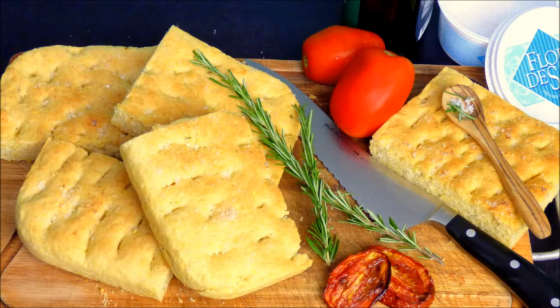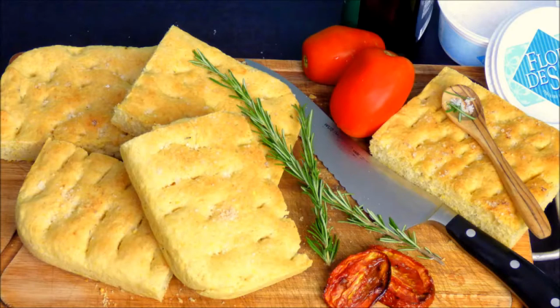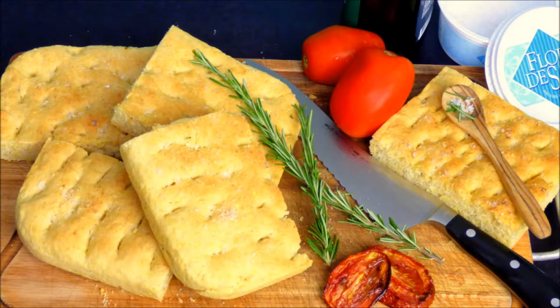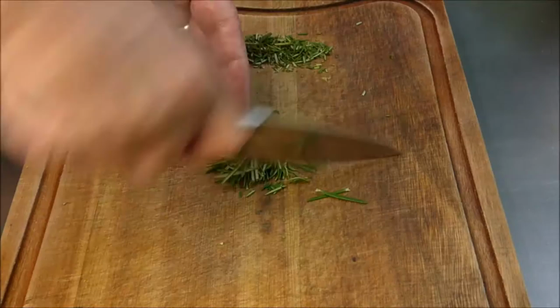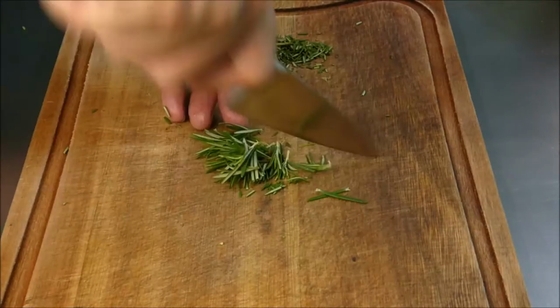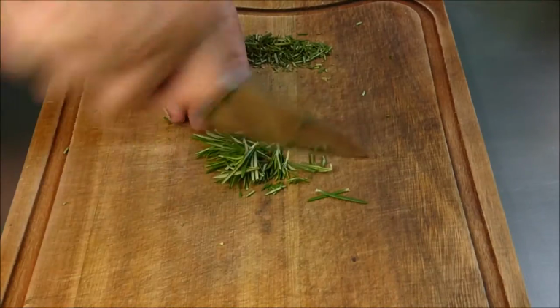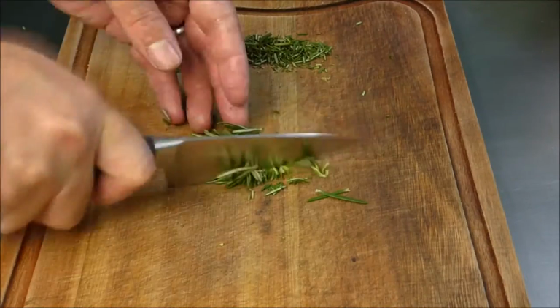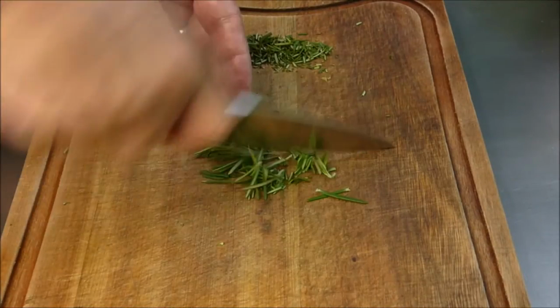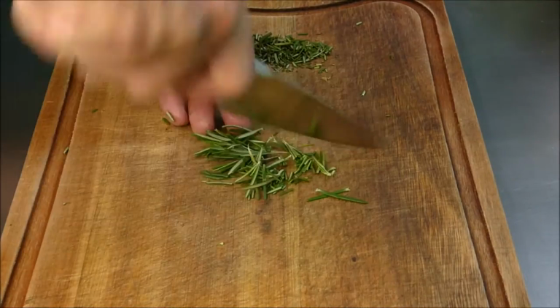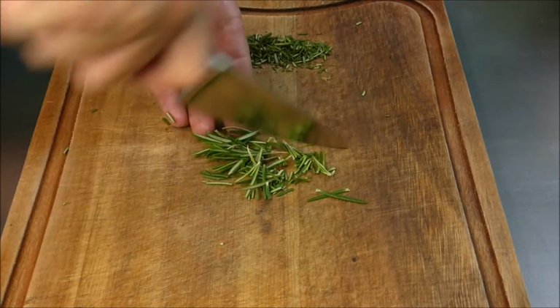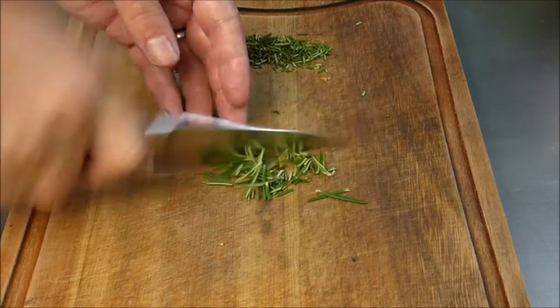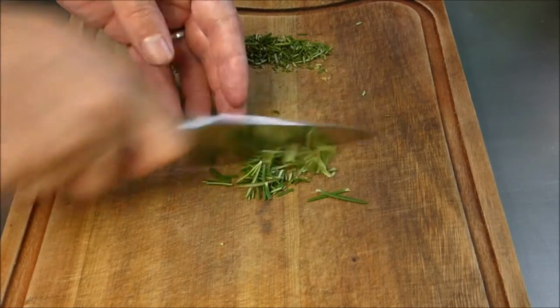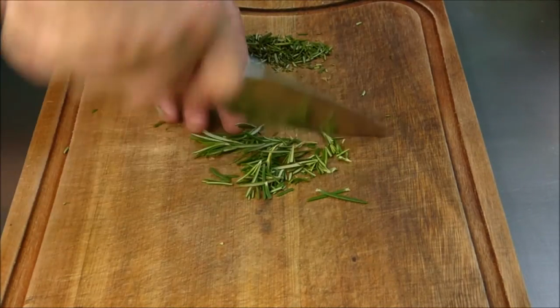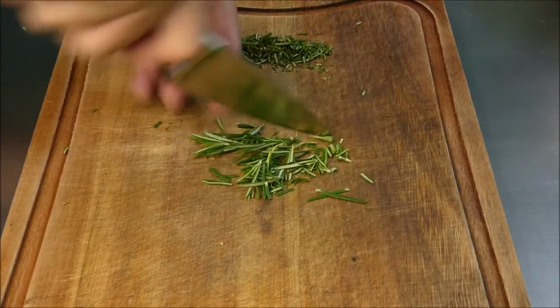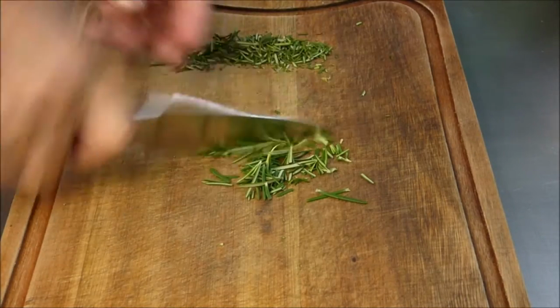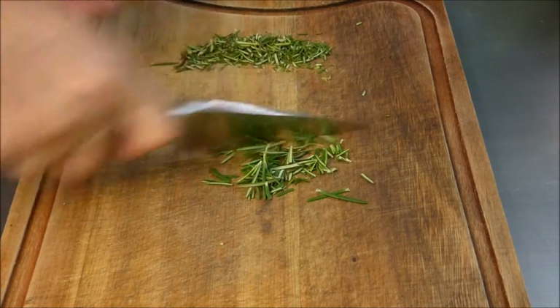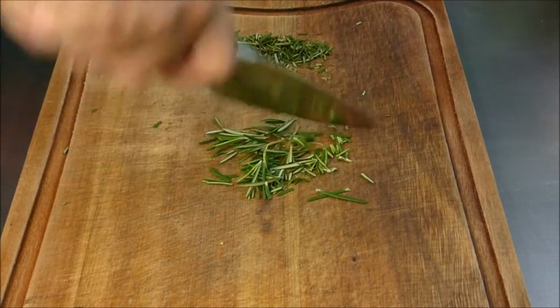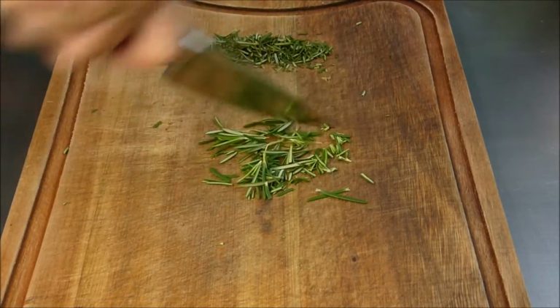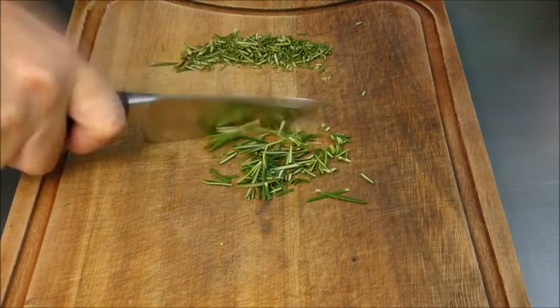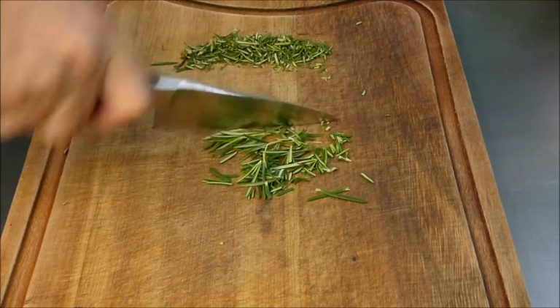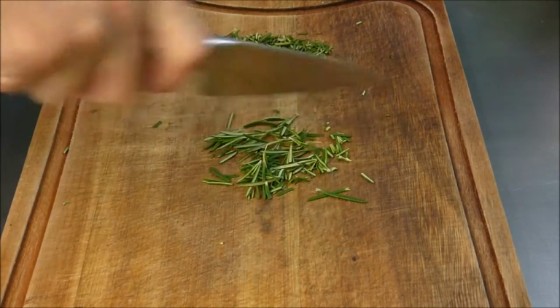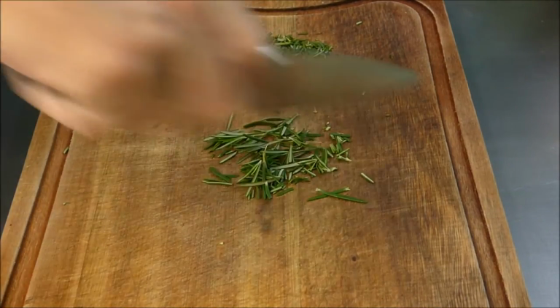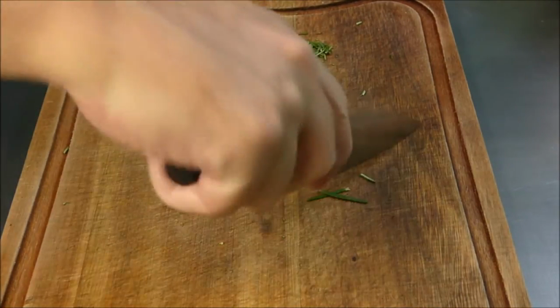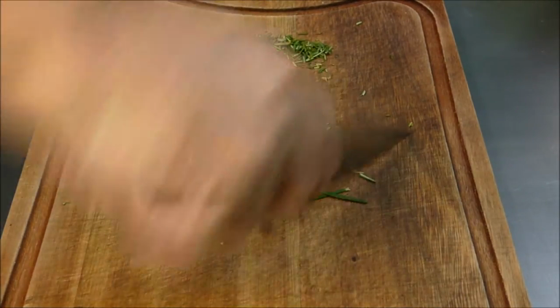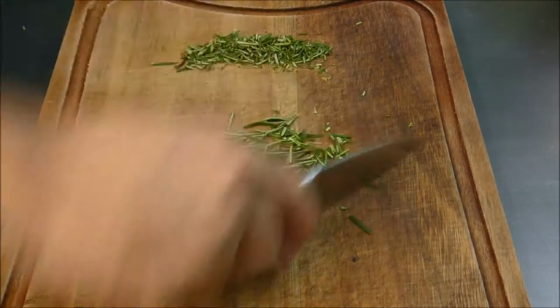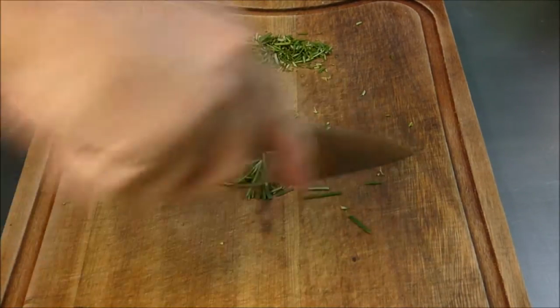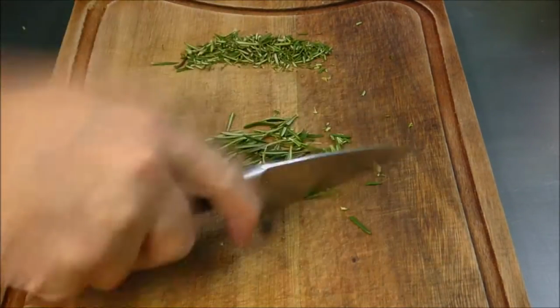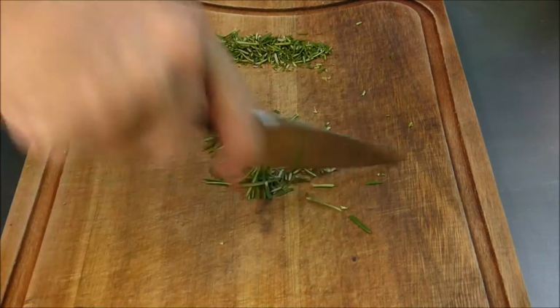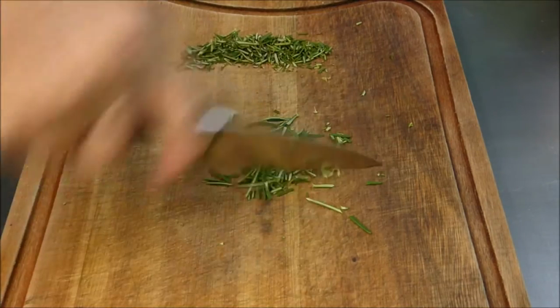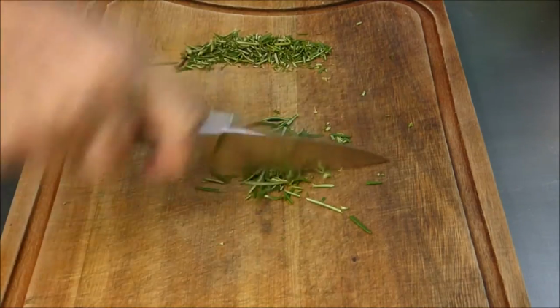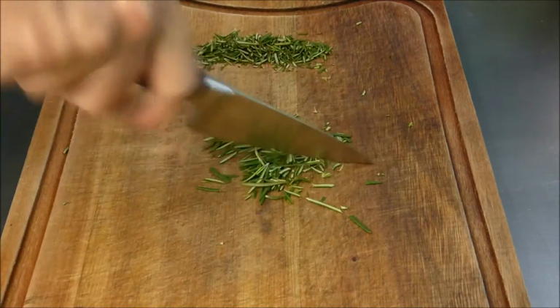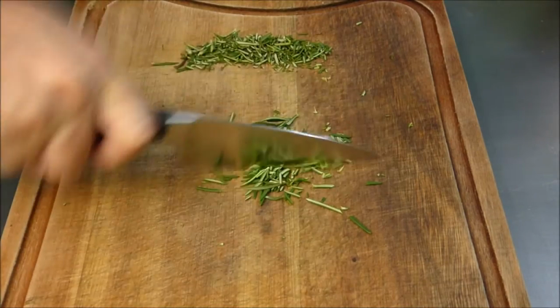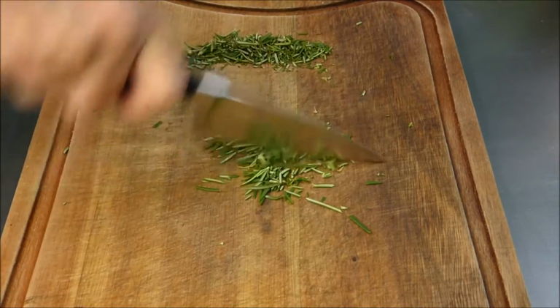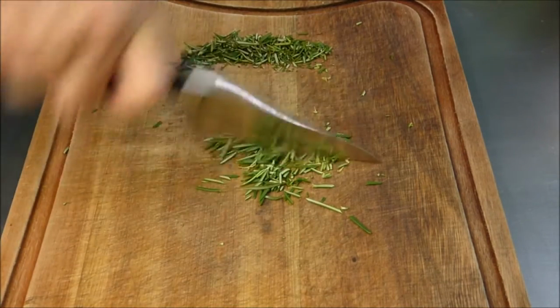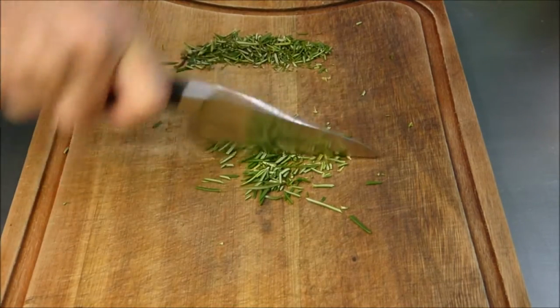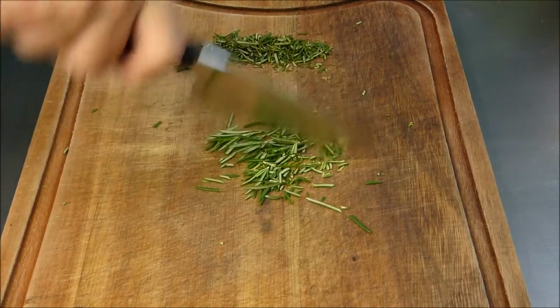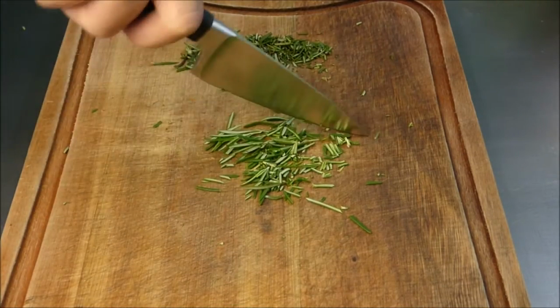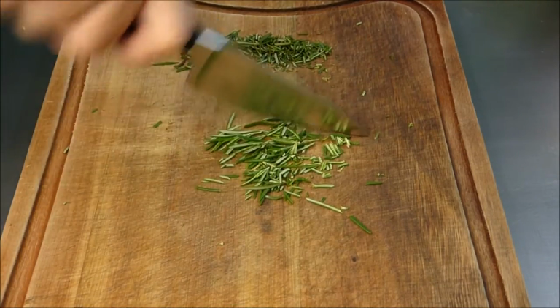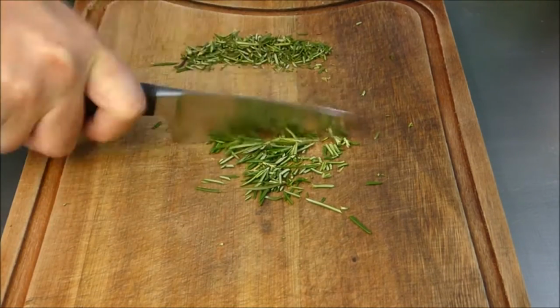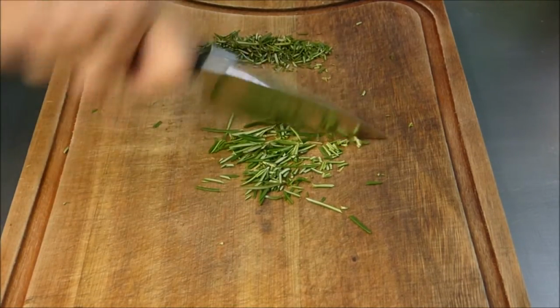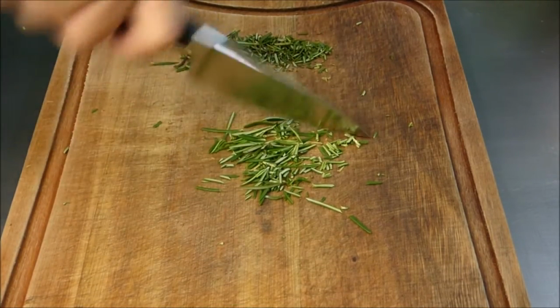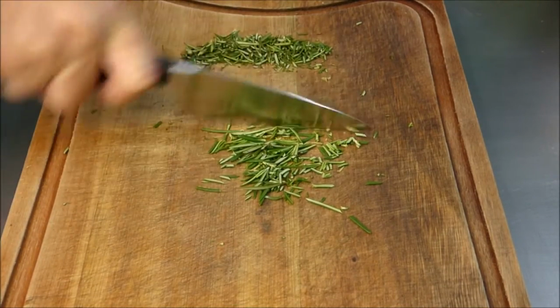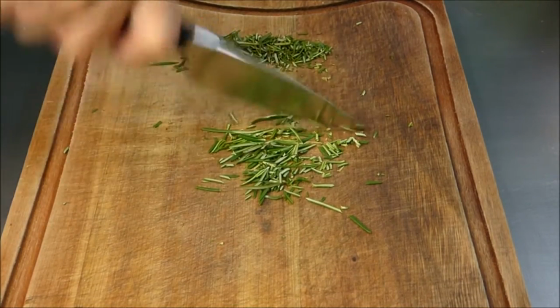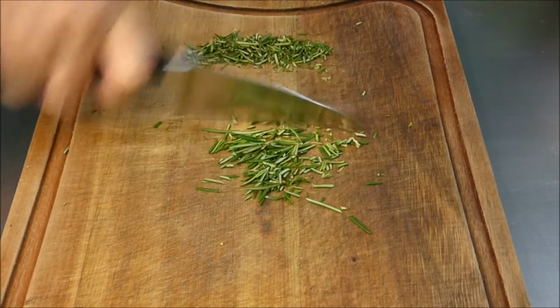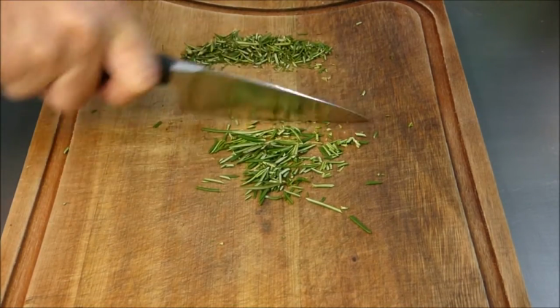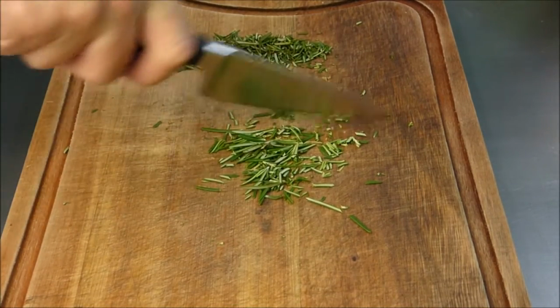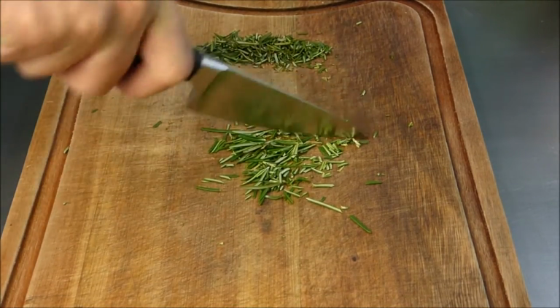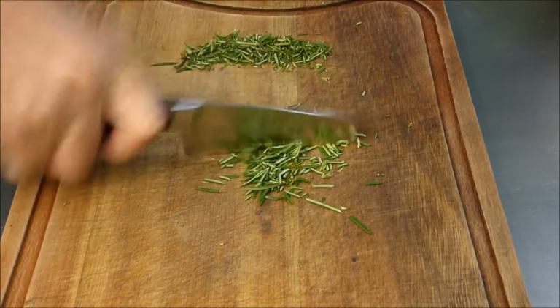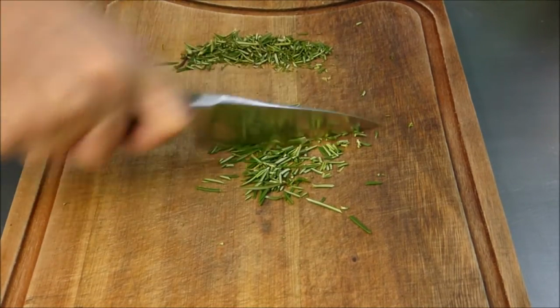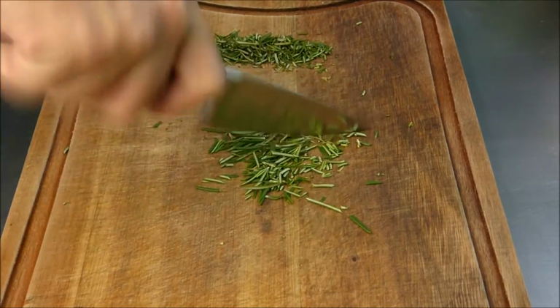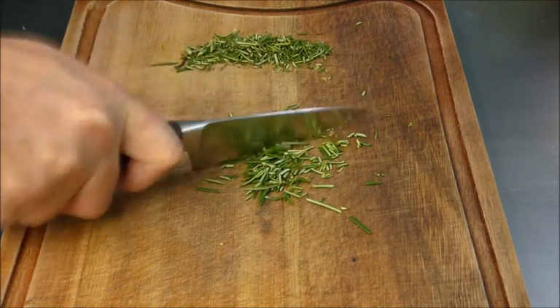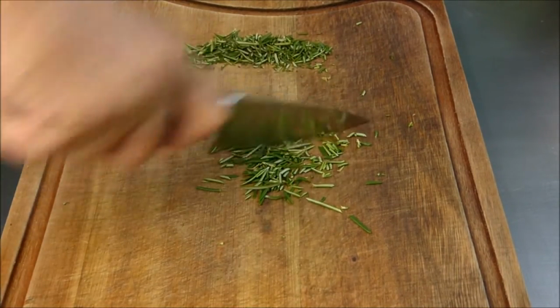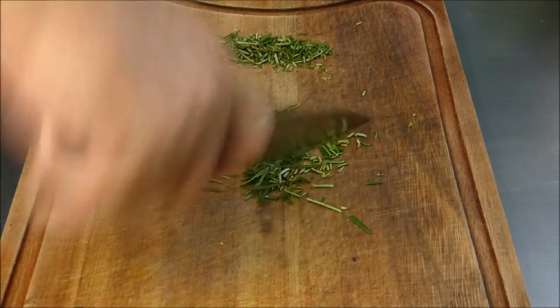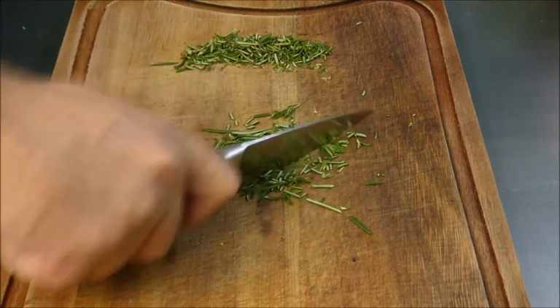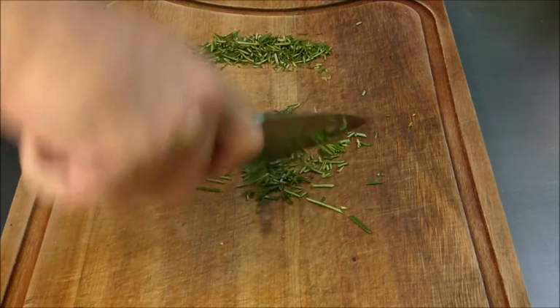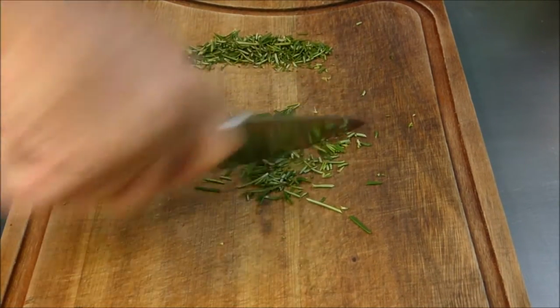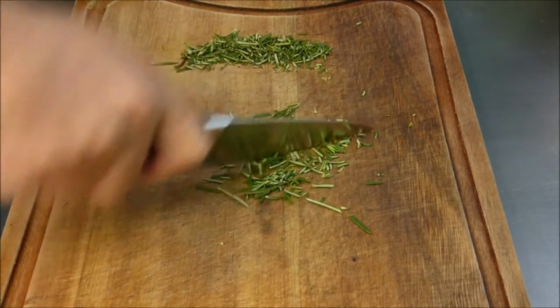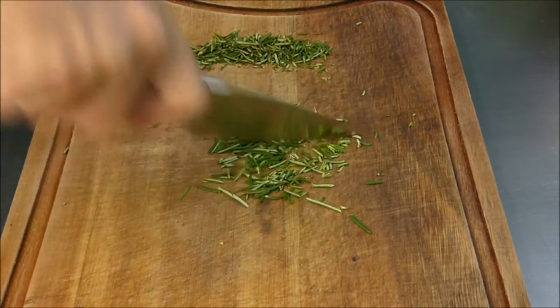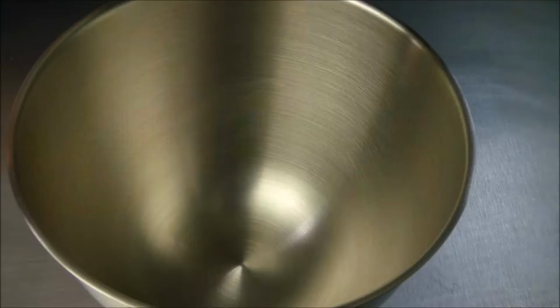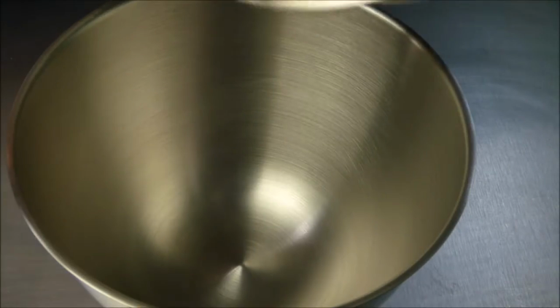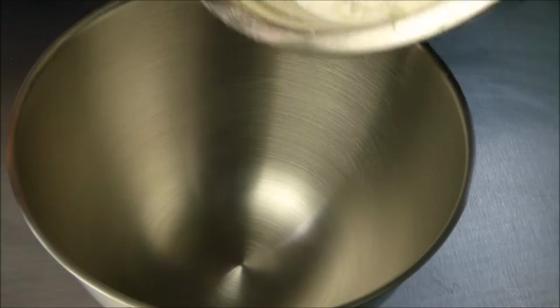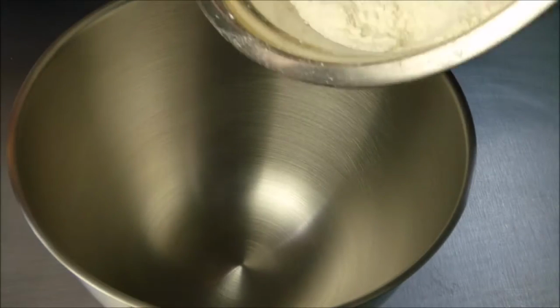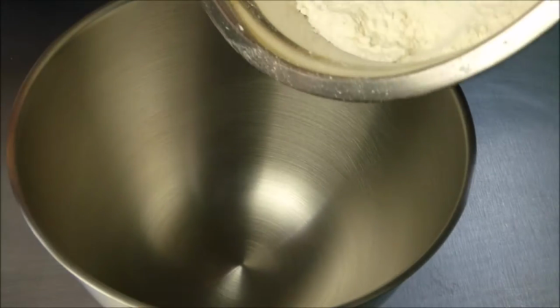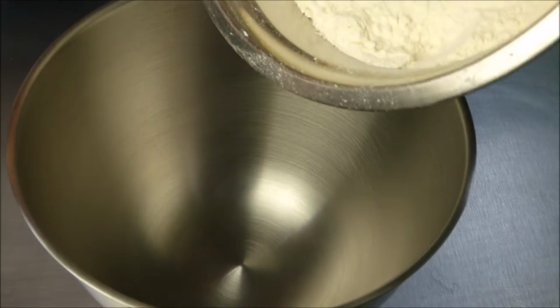The rosemary has to be roughly chopped. Don't chop it too fine. You want all the essential oils in your focaccia, not in your cutting board.